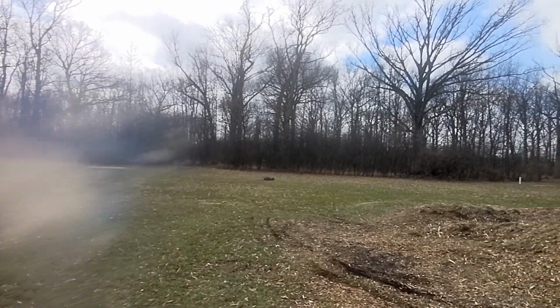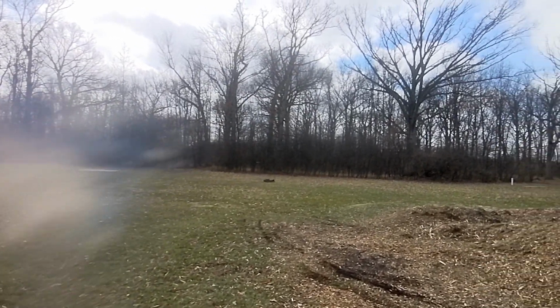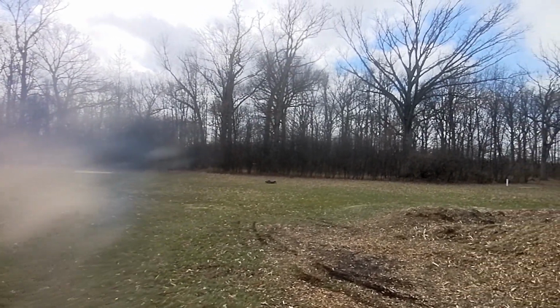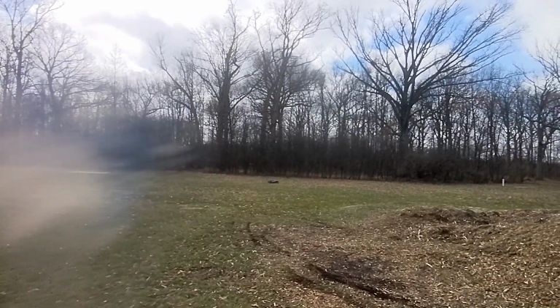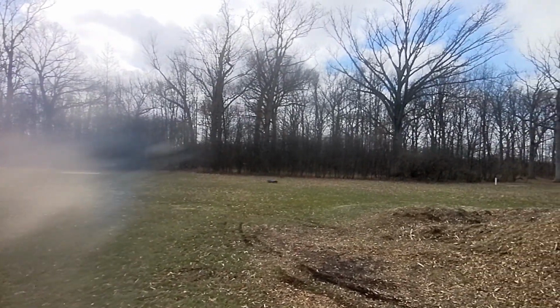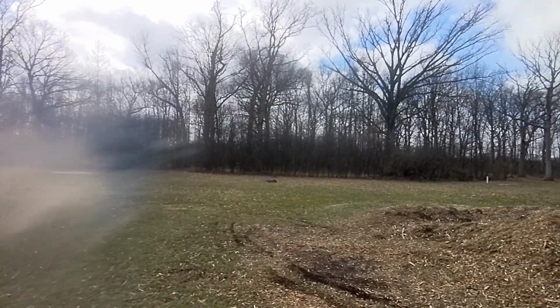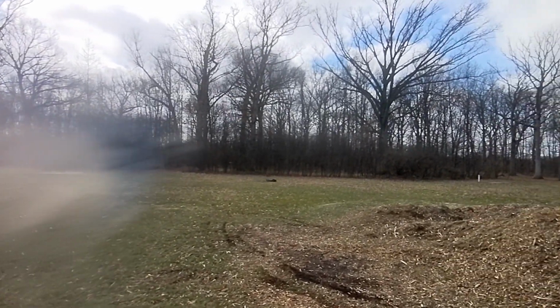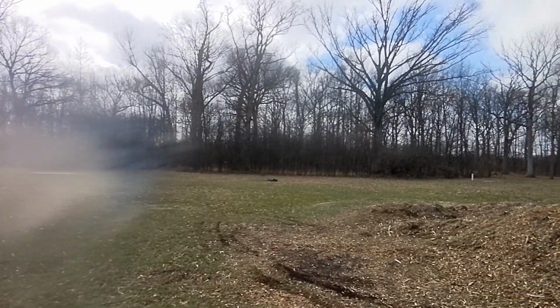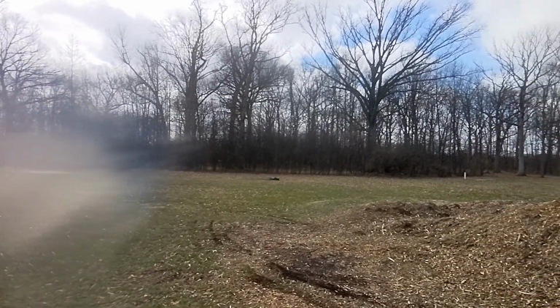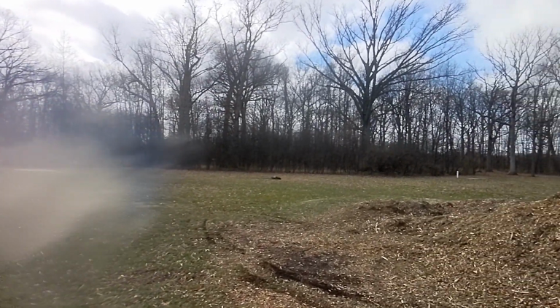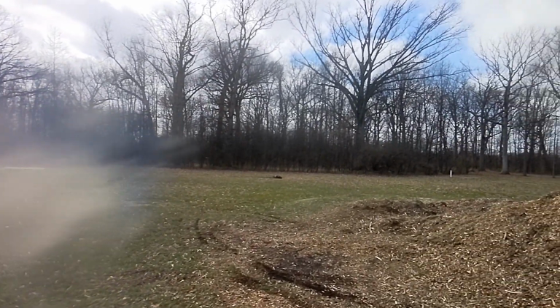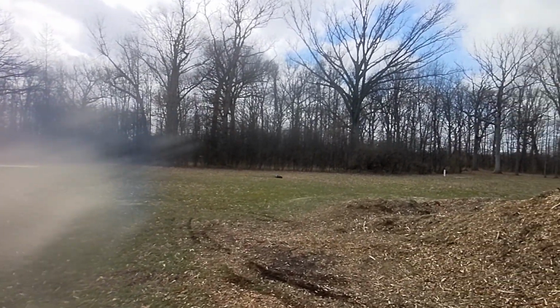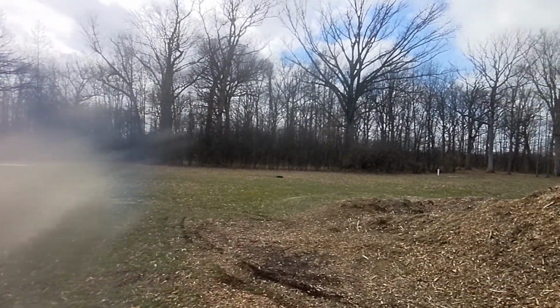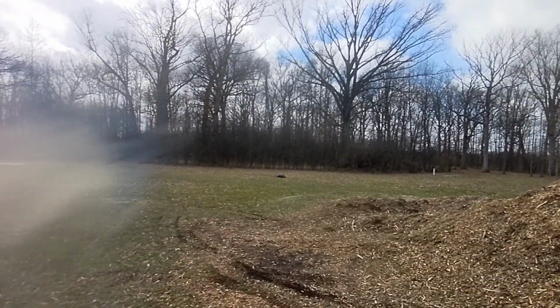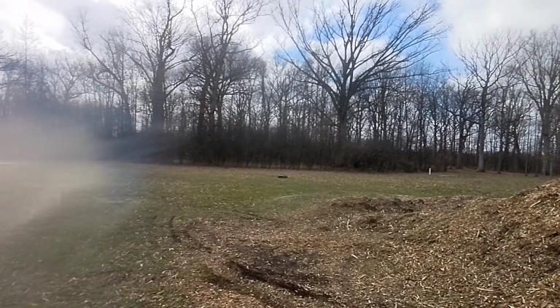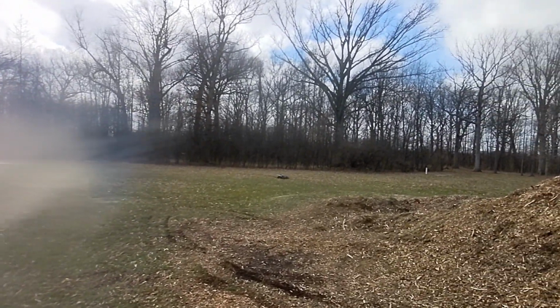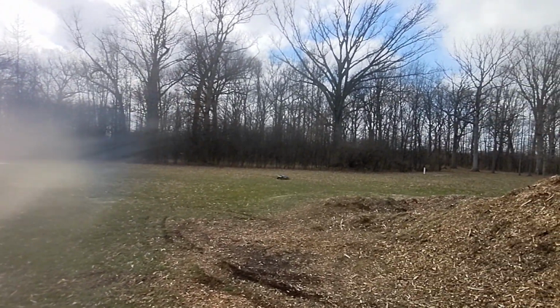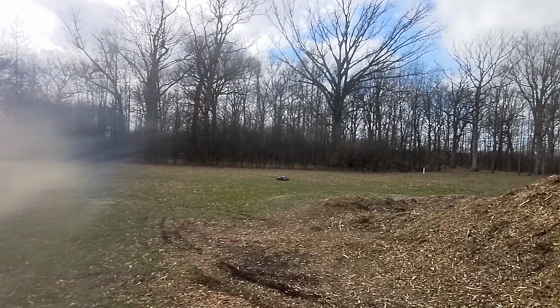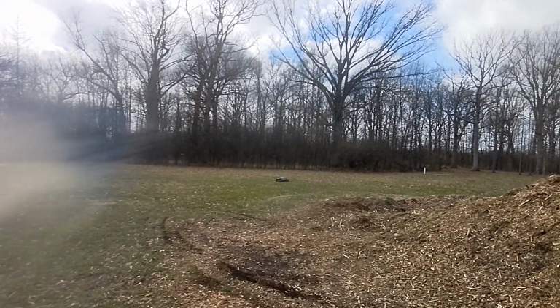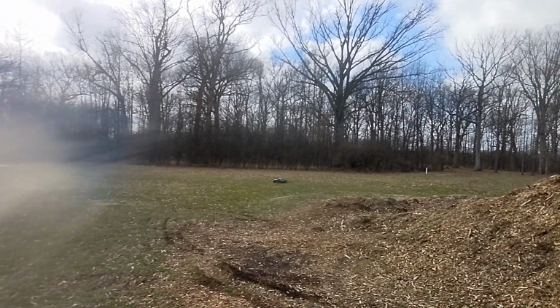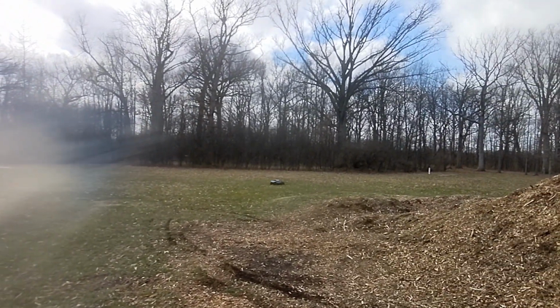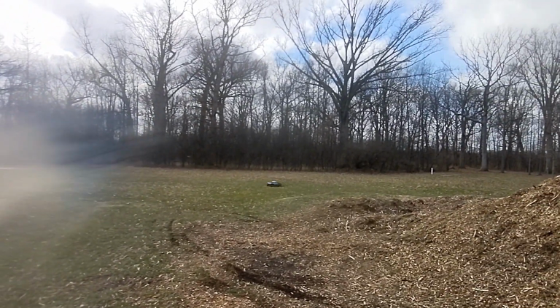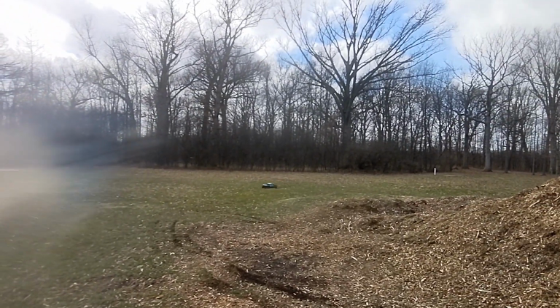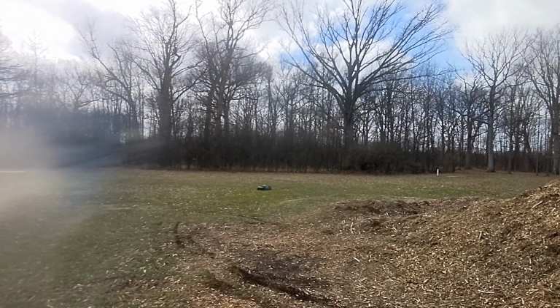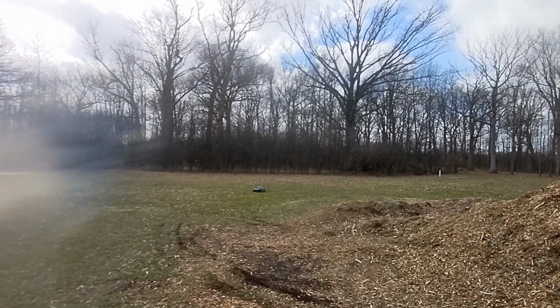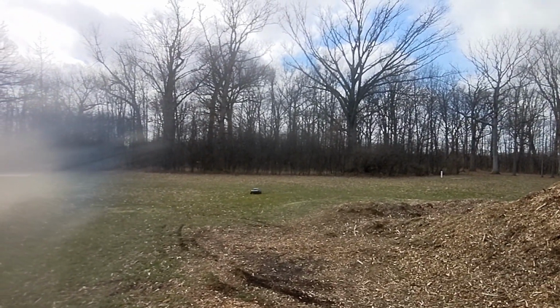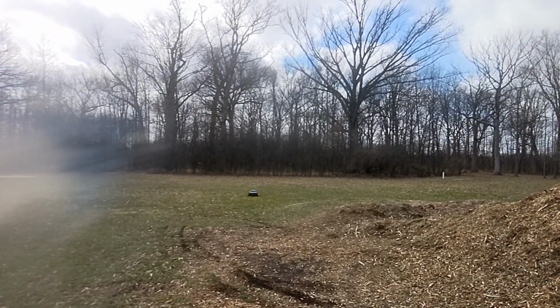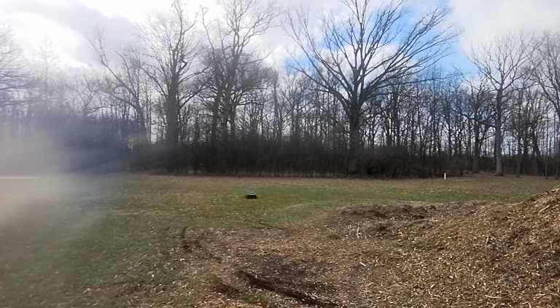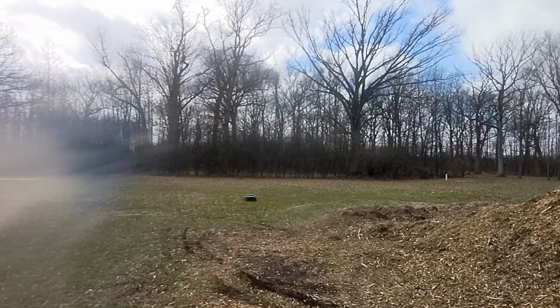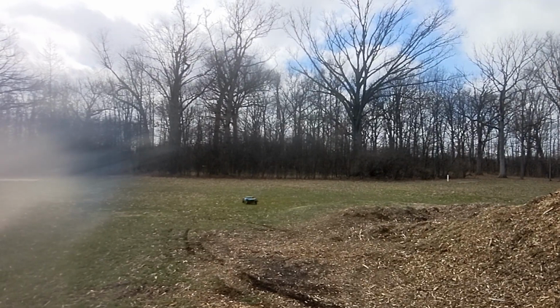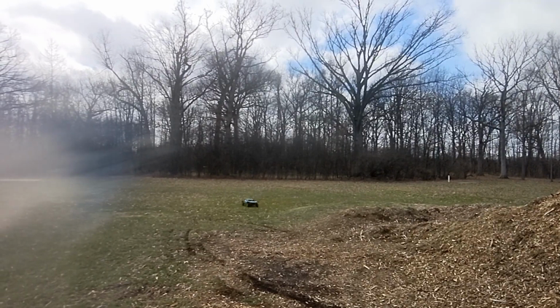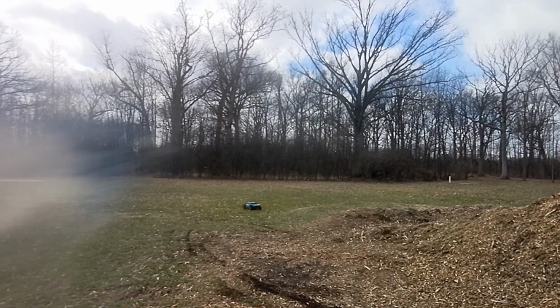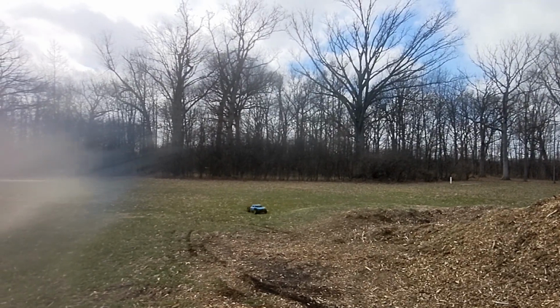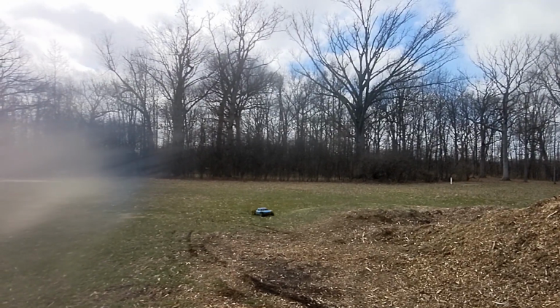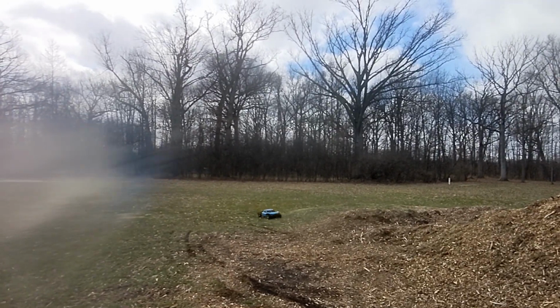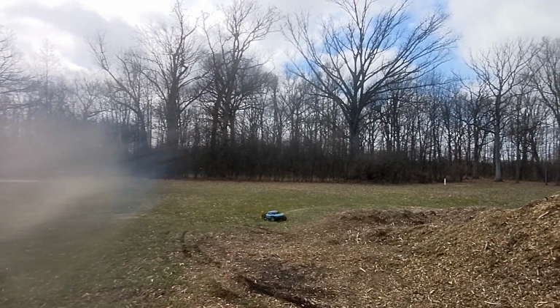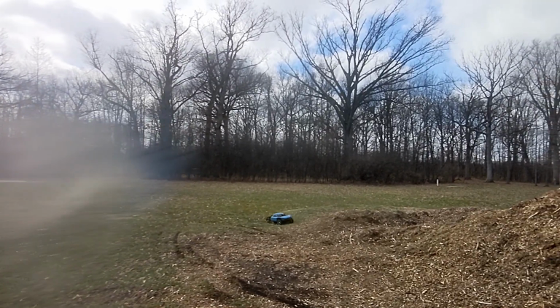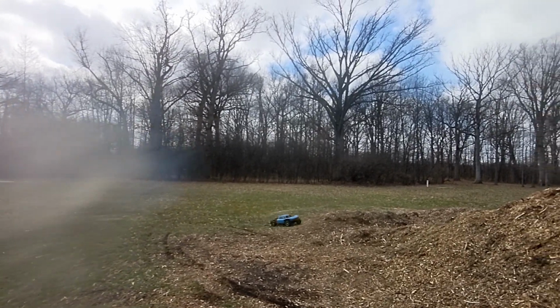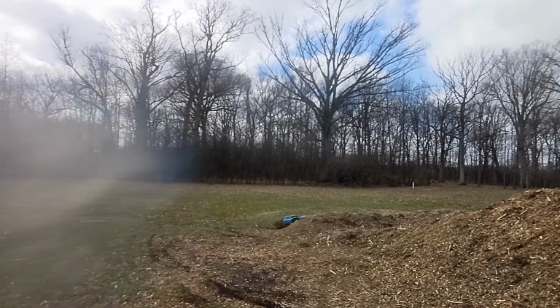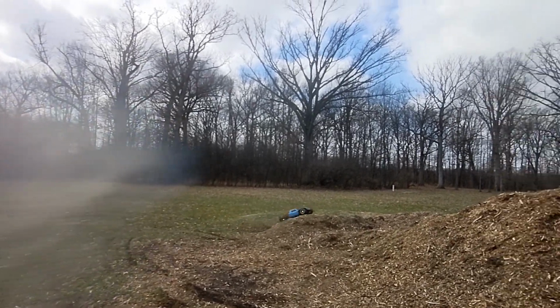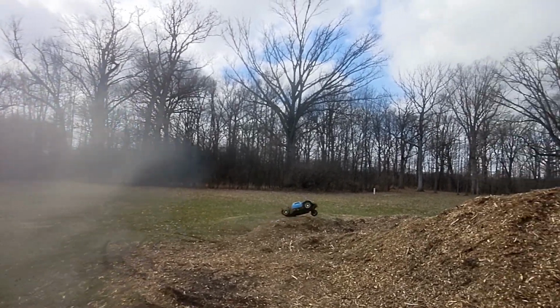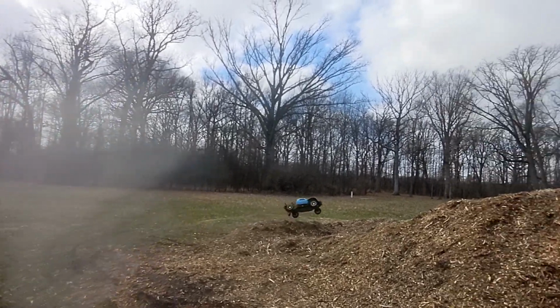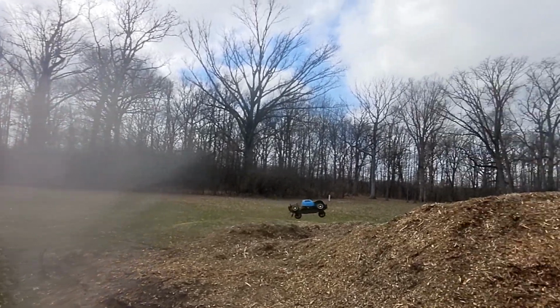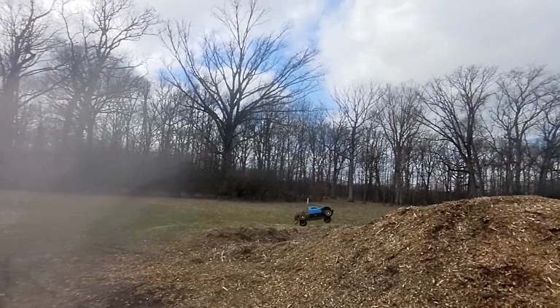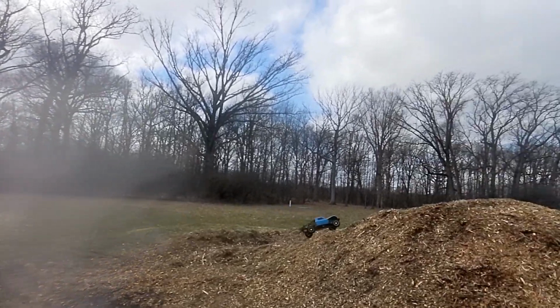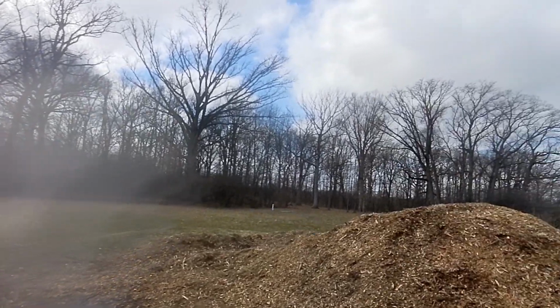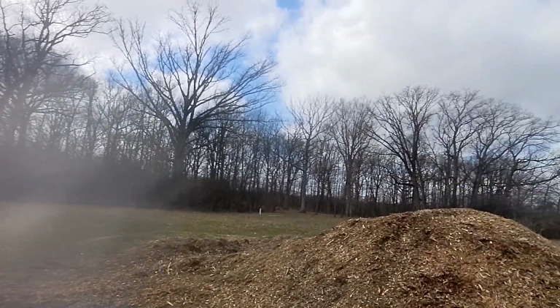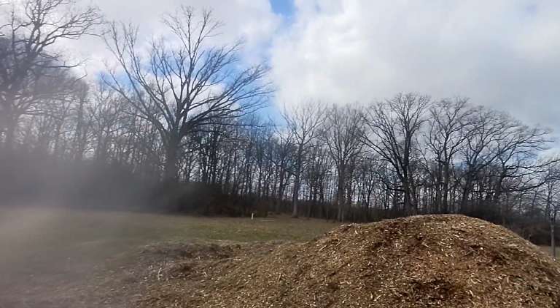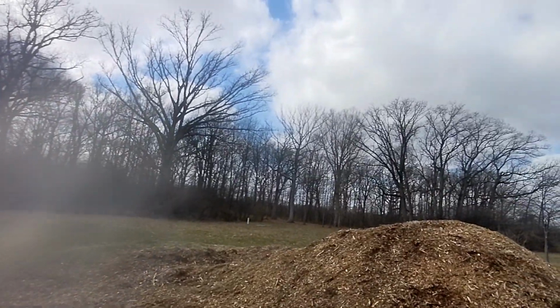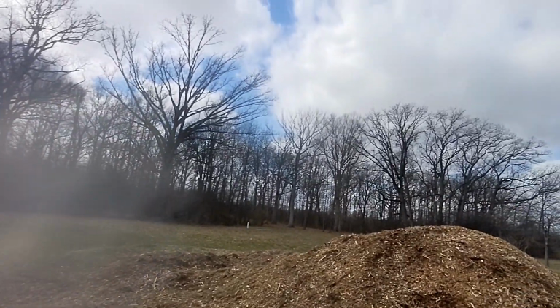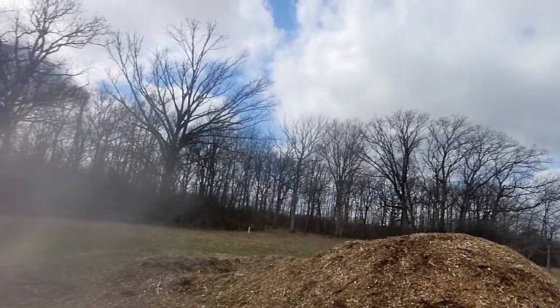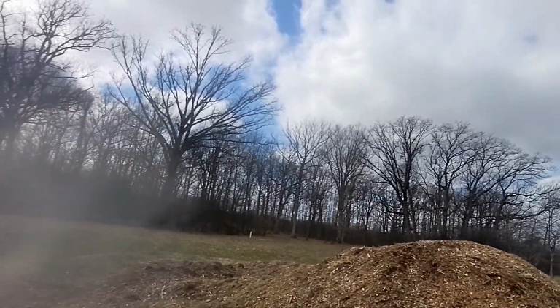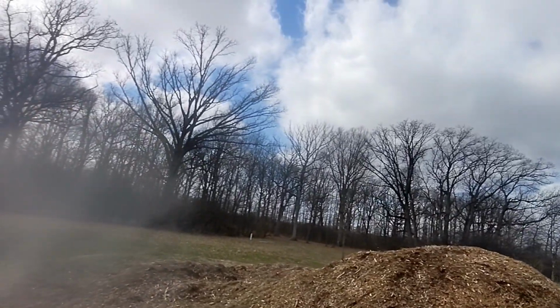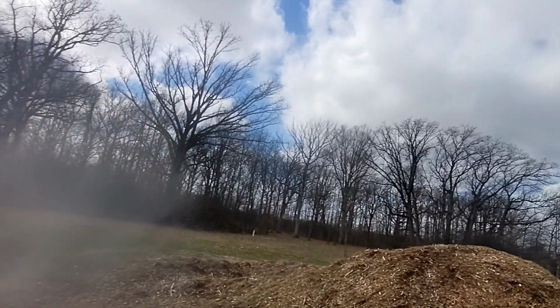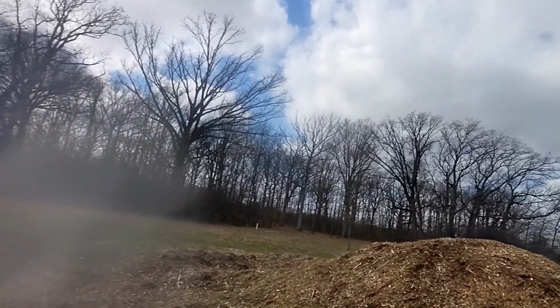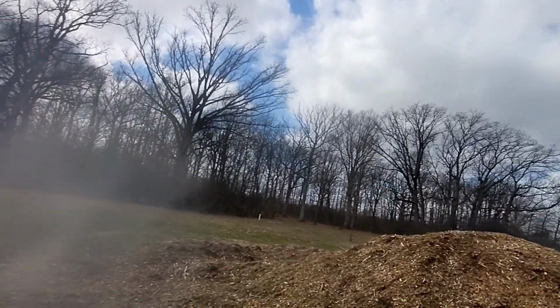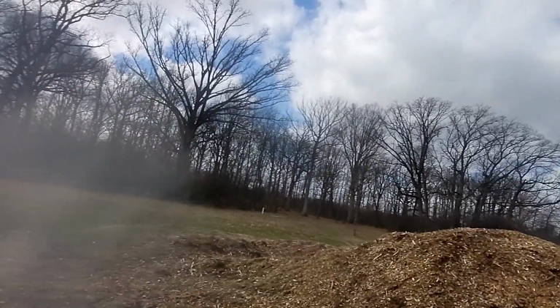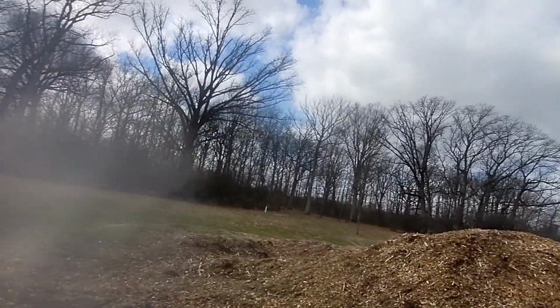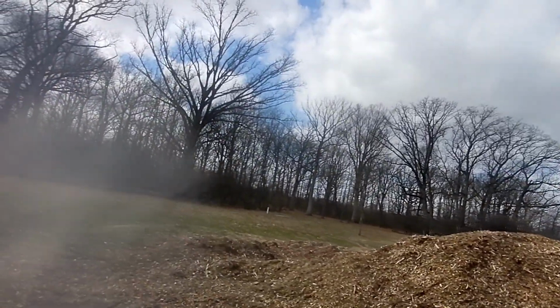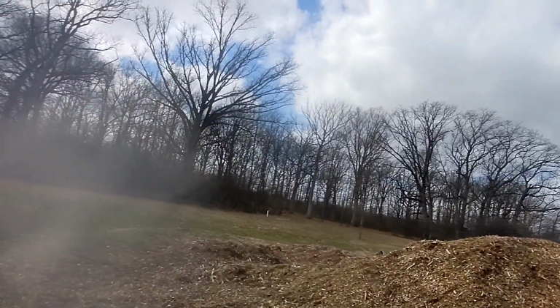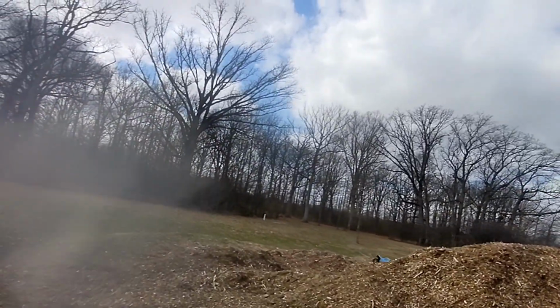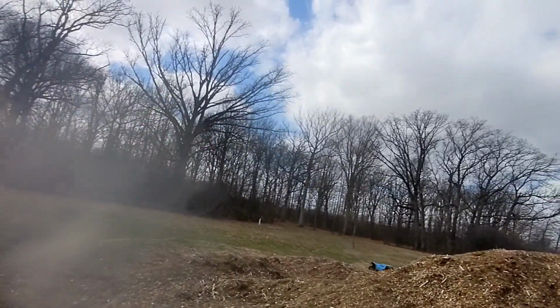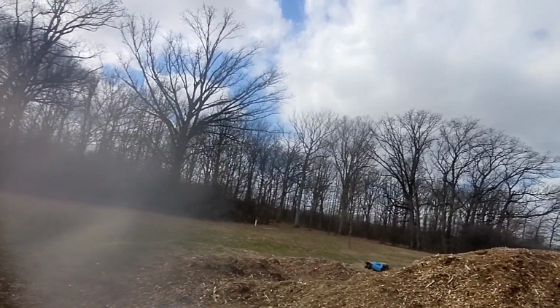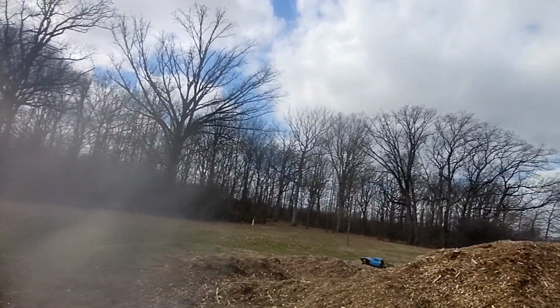That's just as cool, ain't it? Look at this thing — a beast. Where'd you go, buddy?